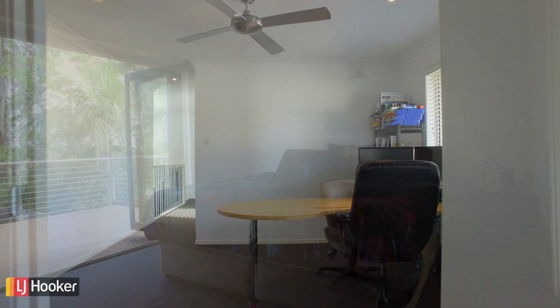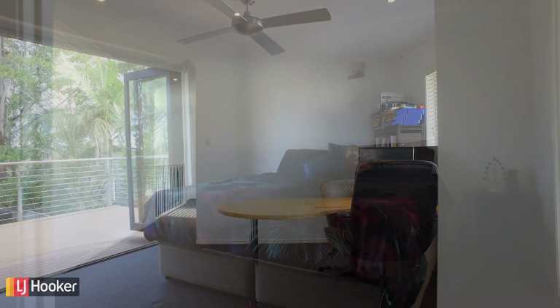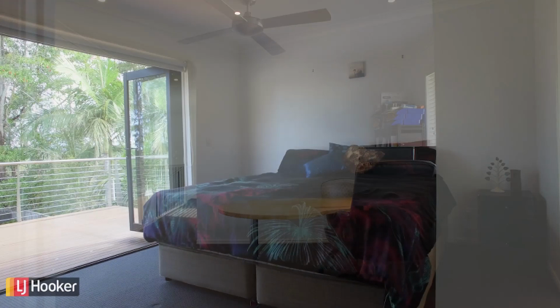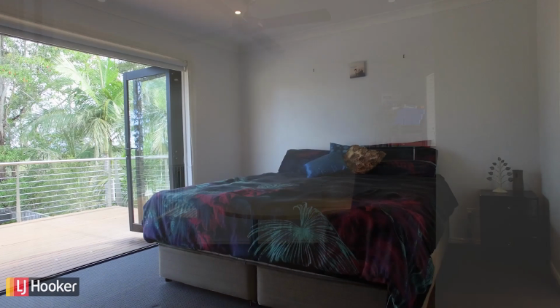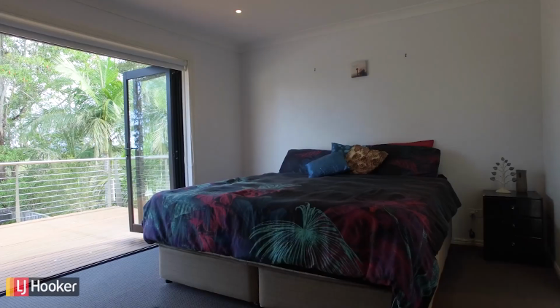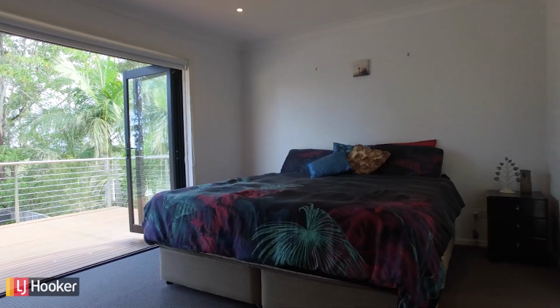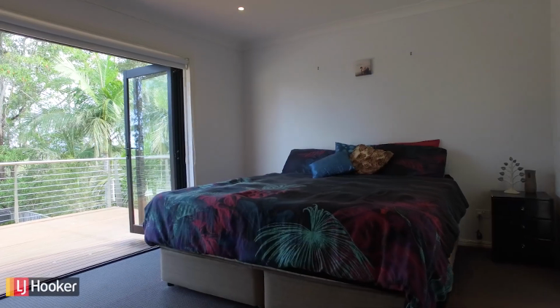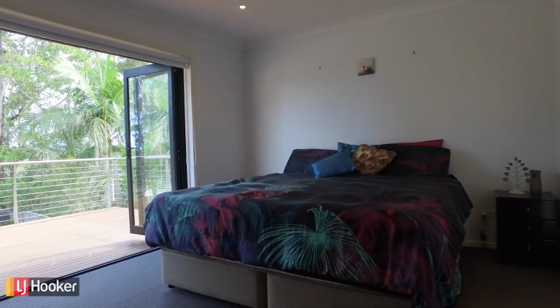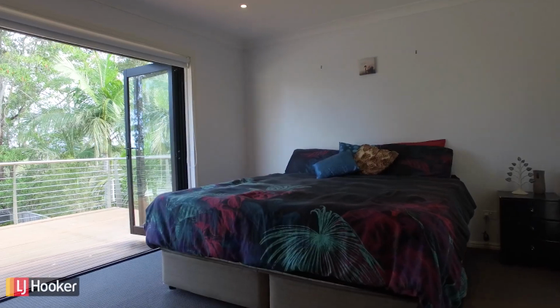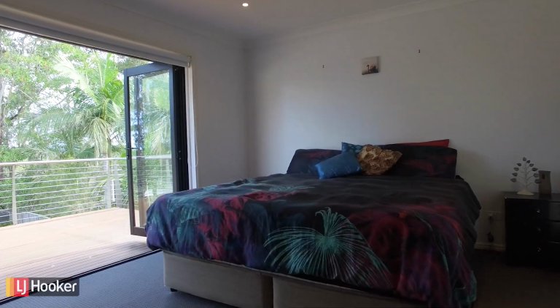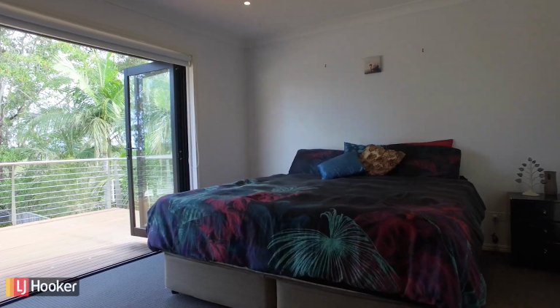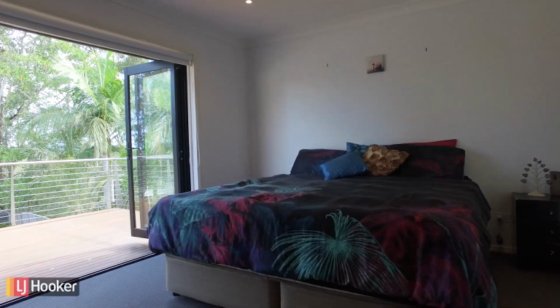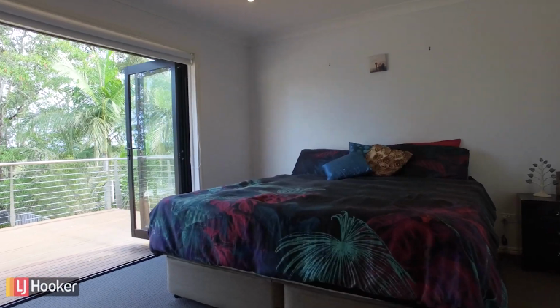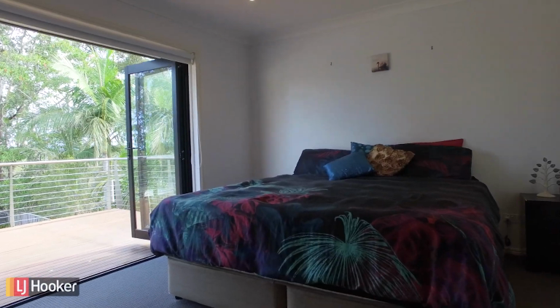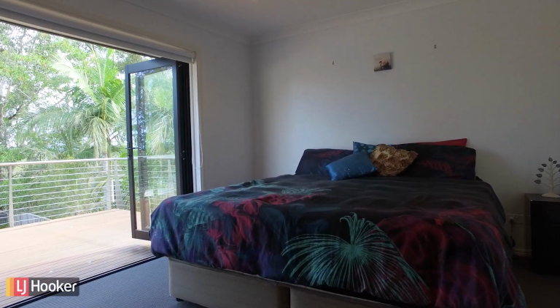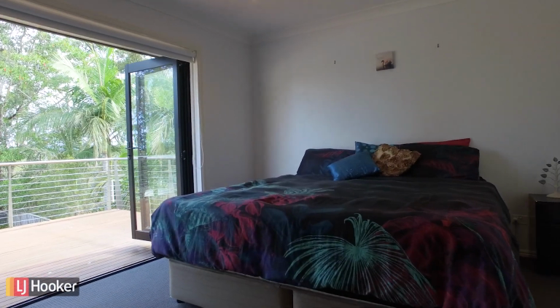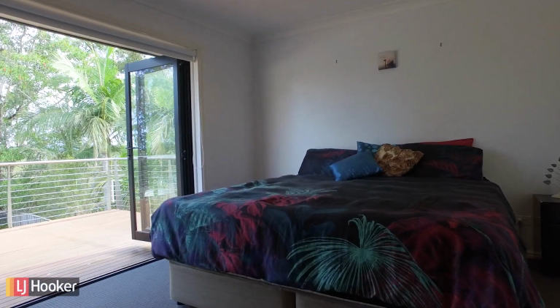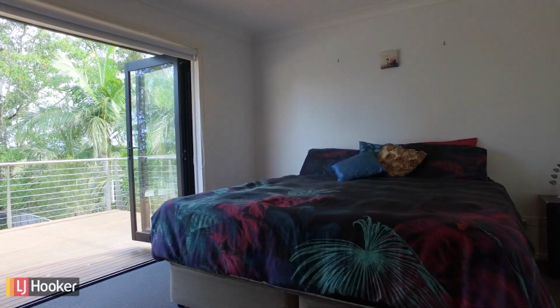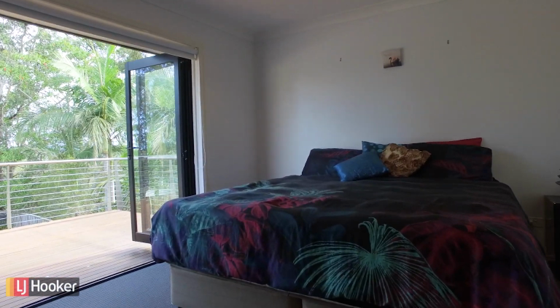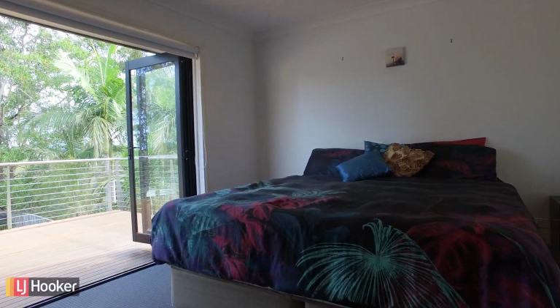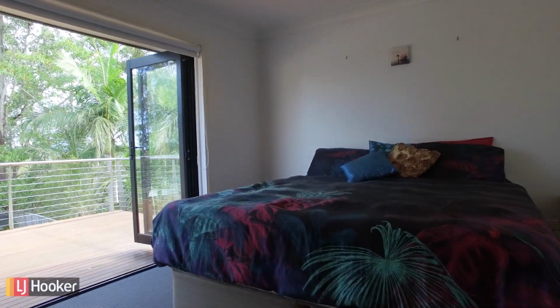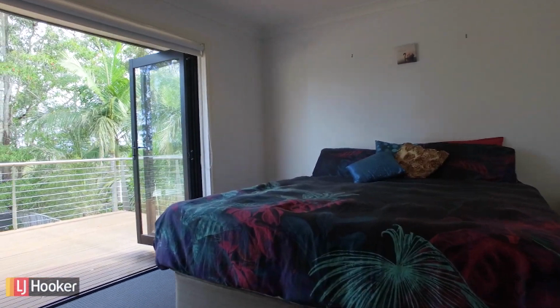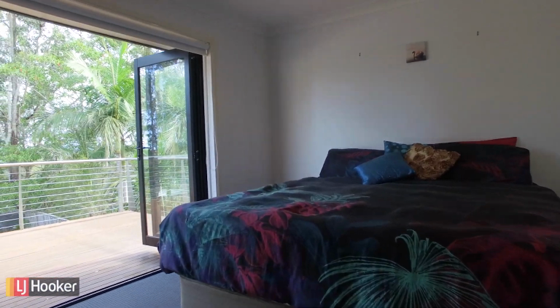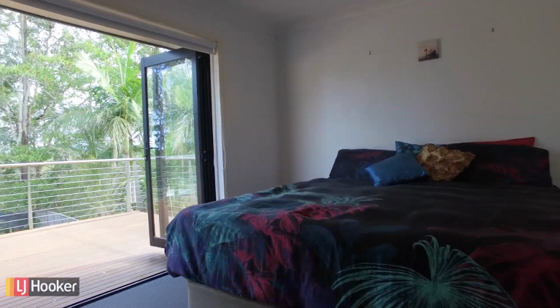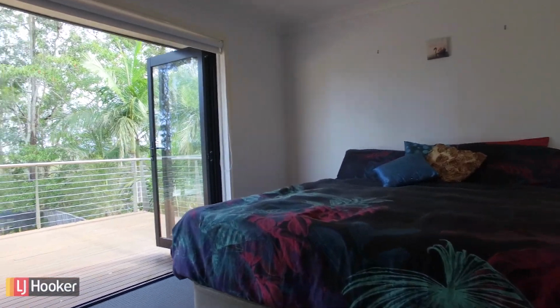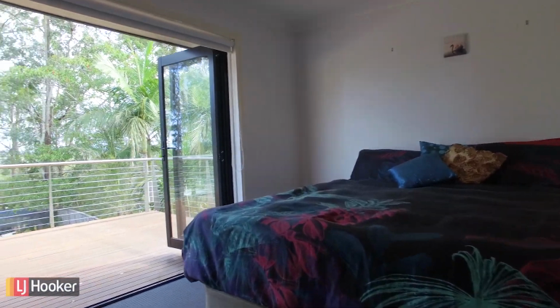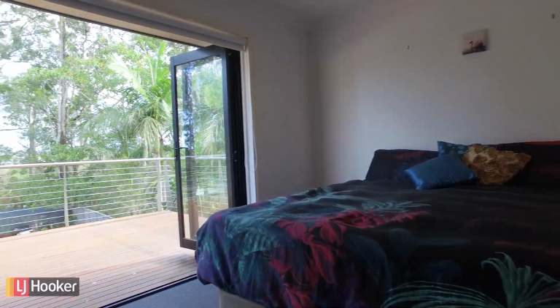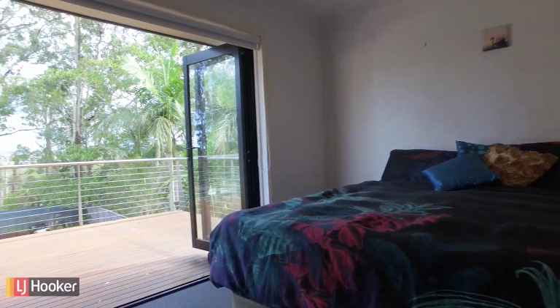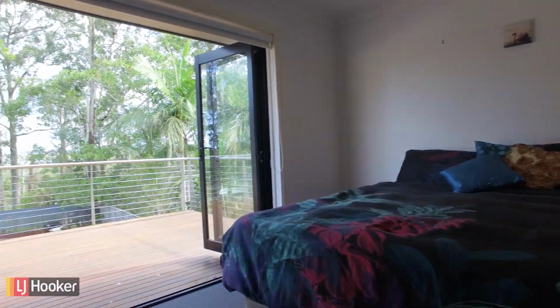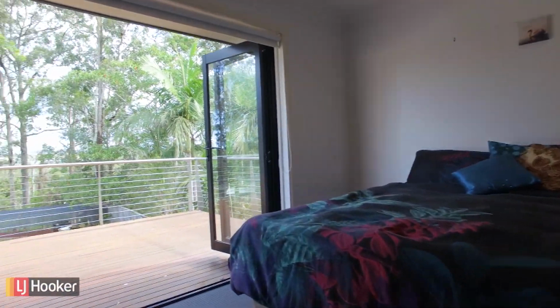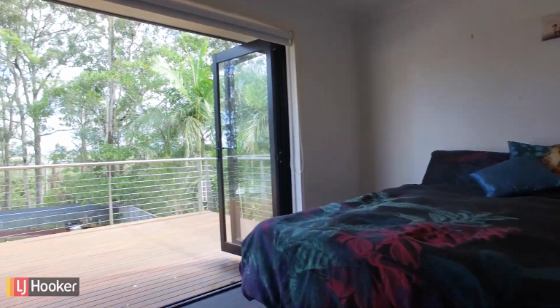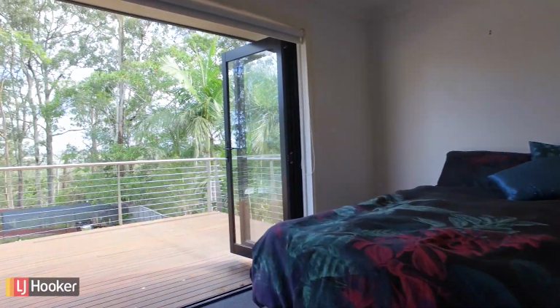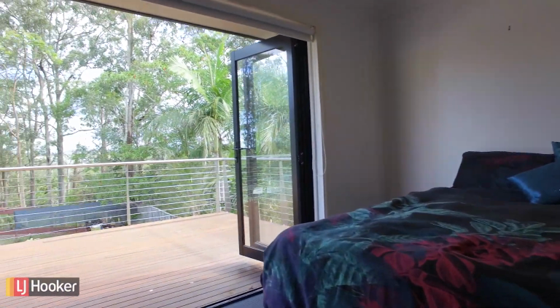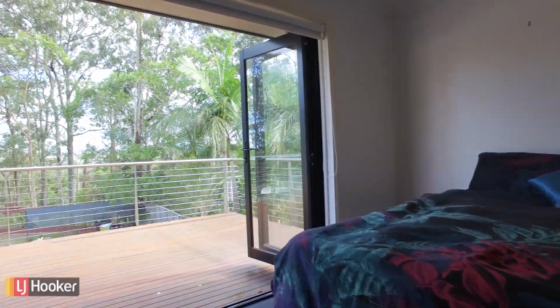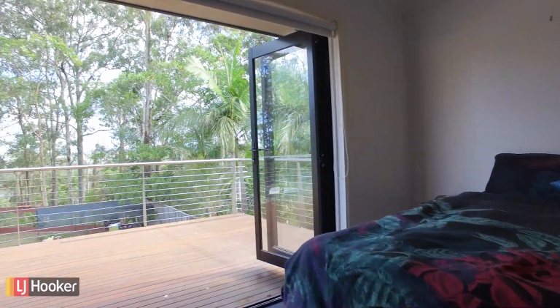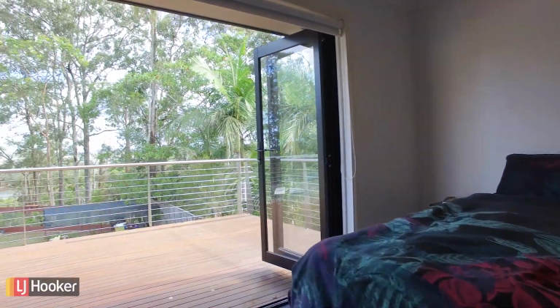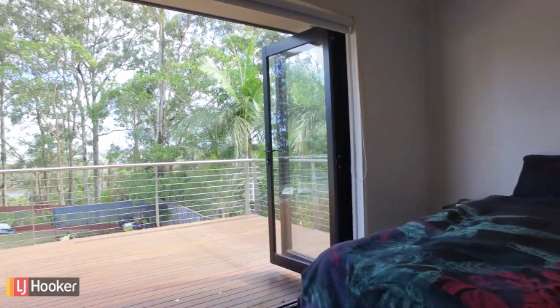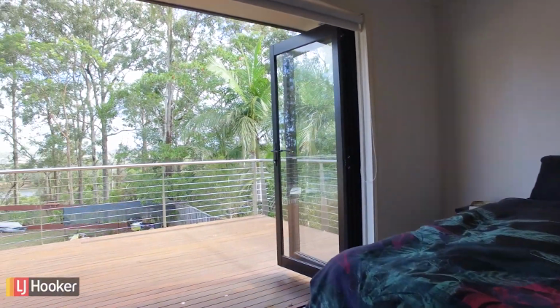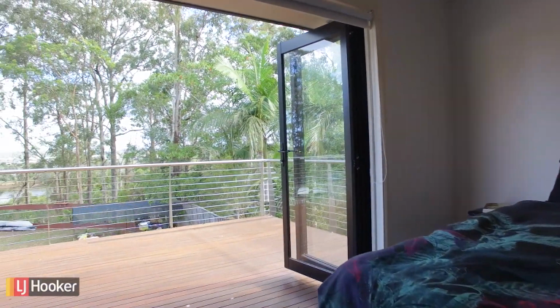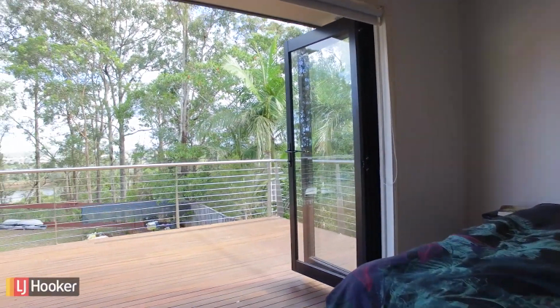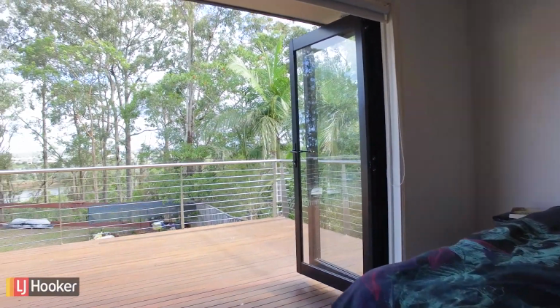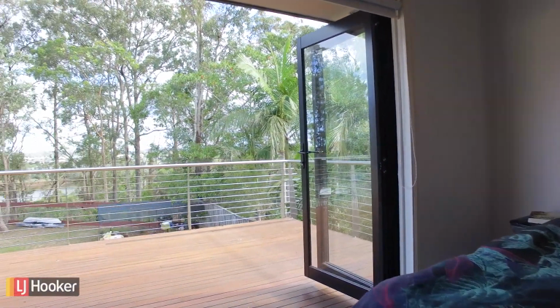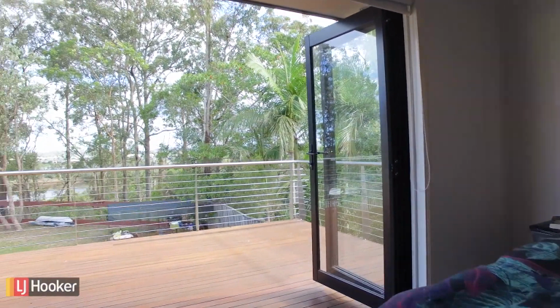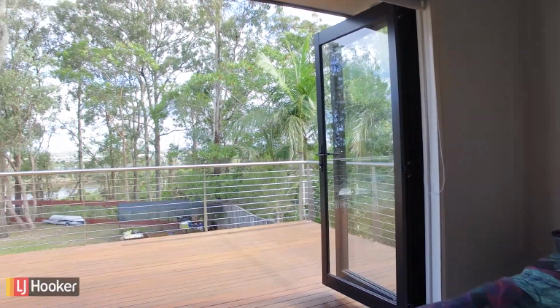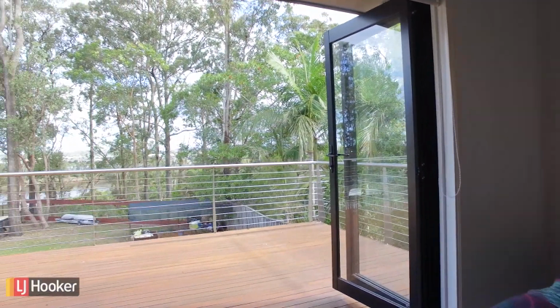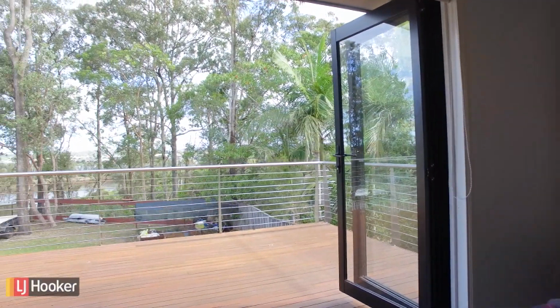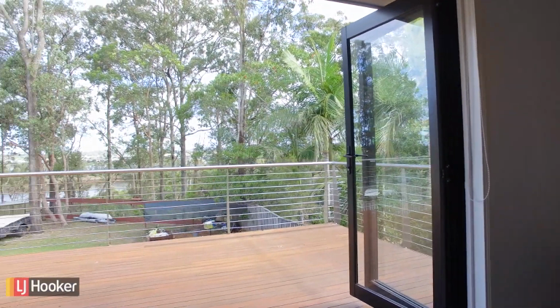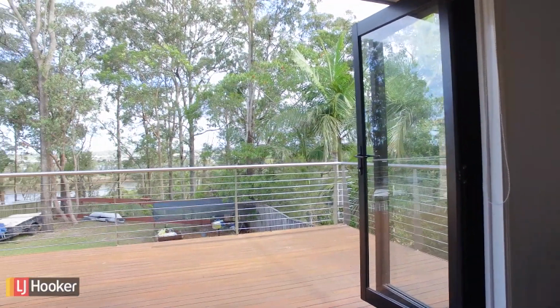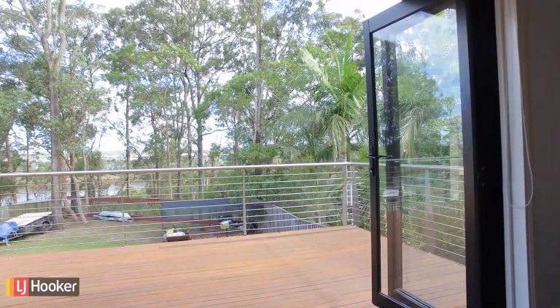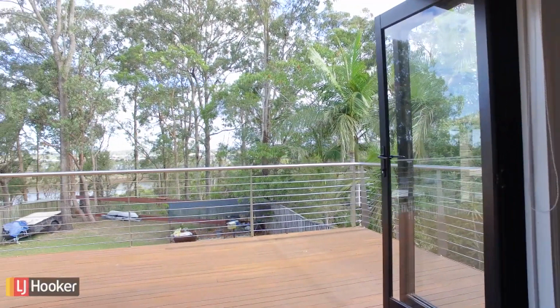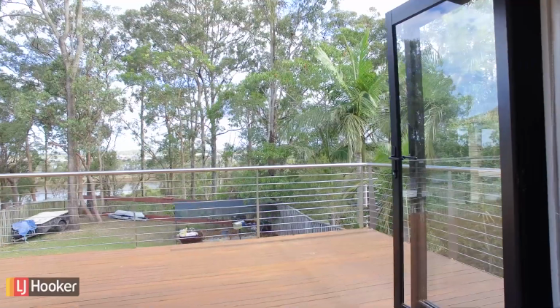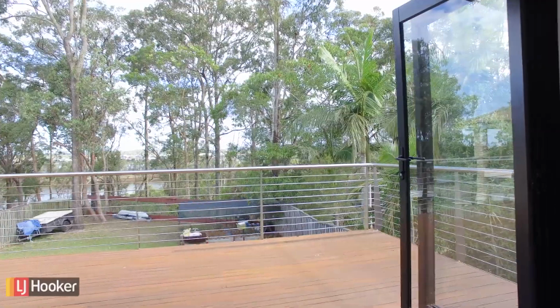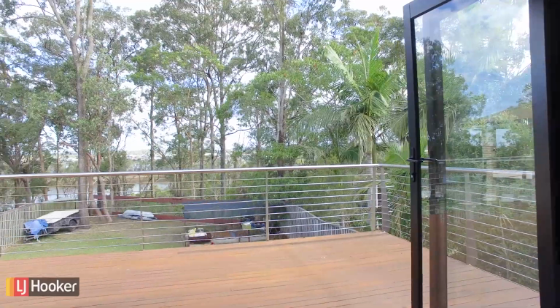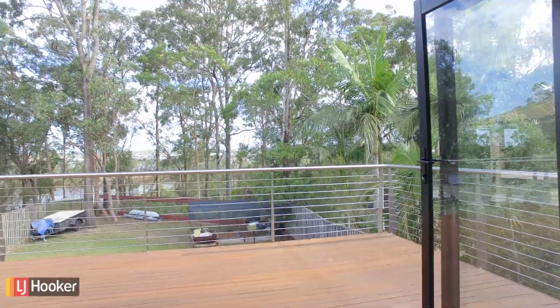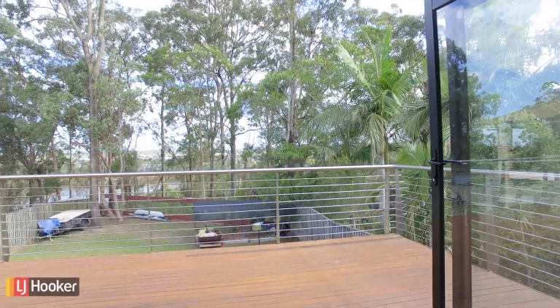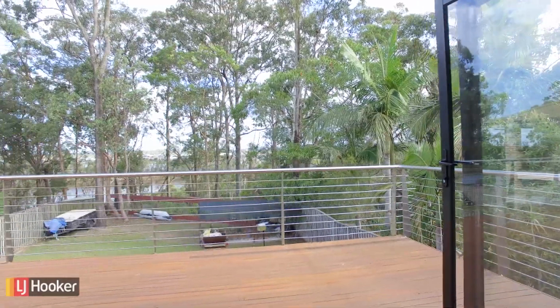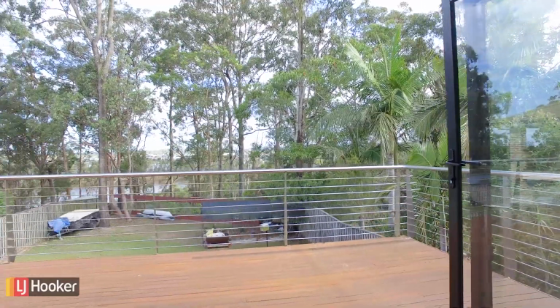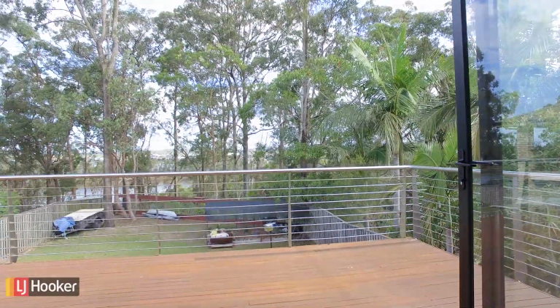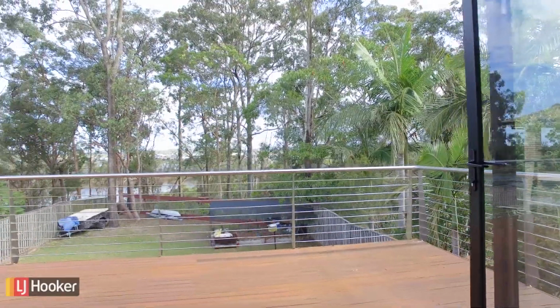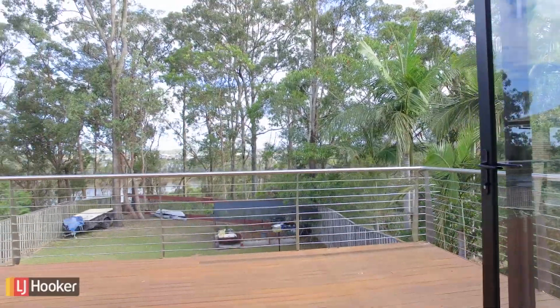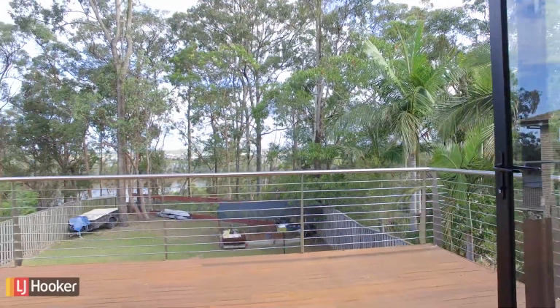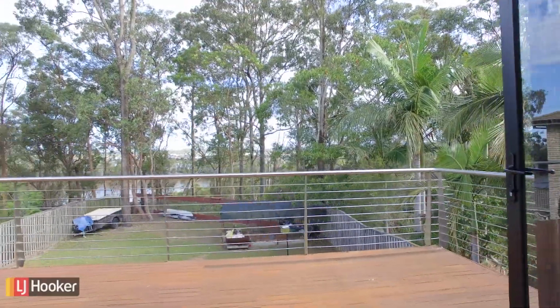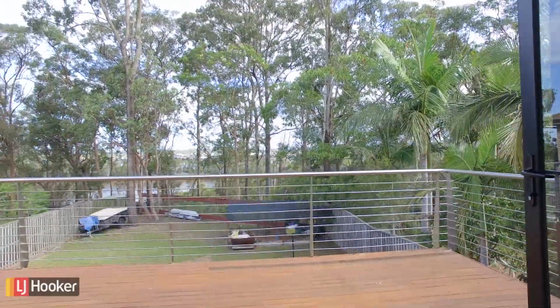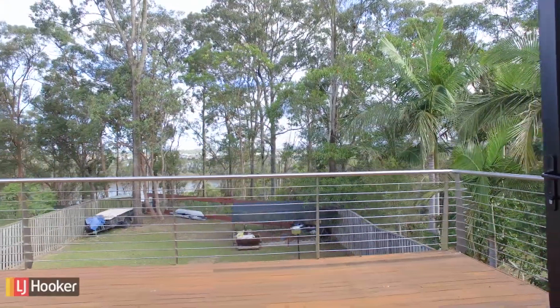The master bedroom is to die for. It features its own private balcony, soaking in the best views.